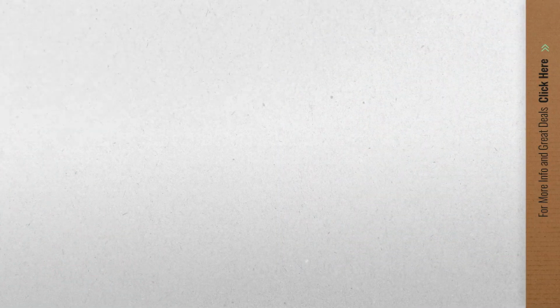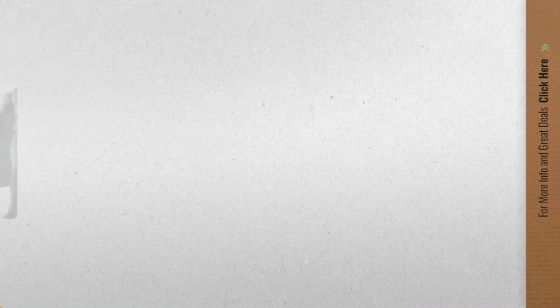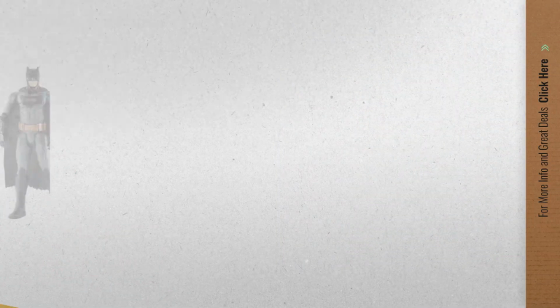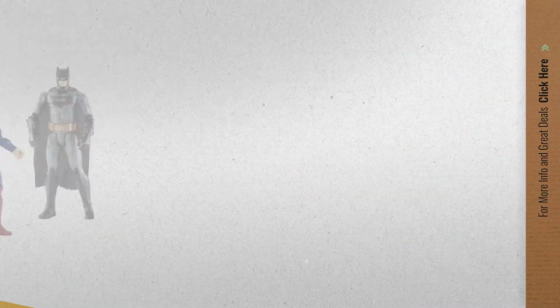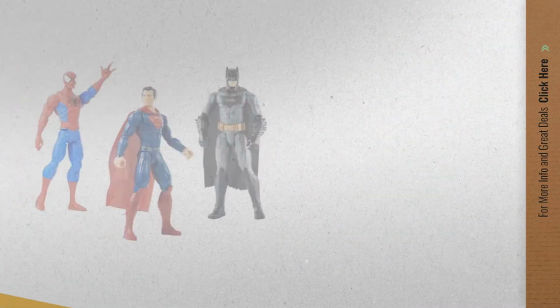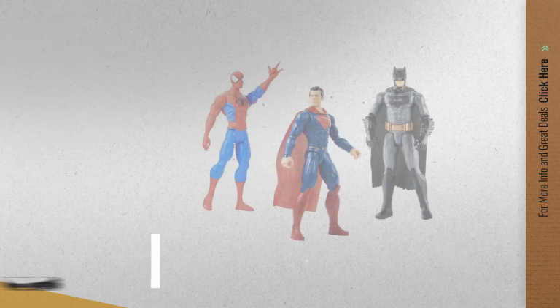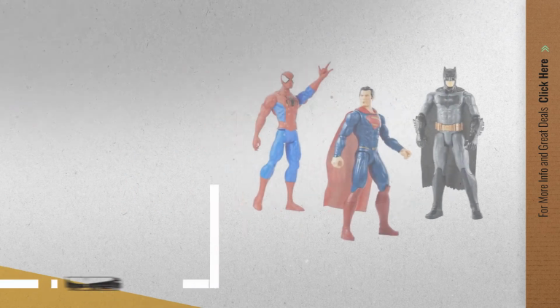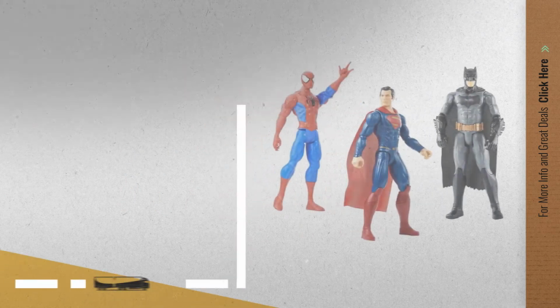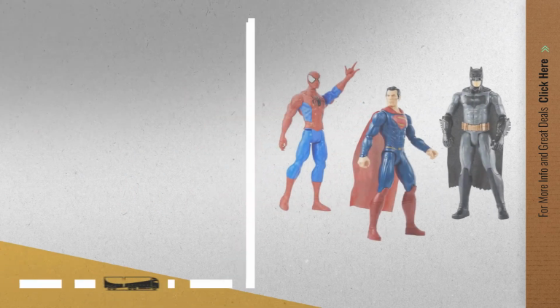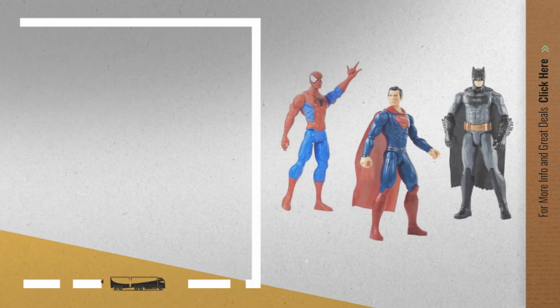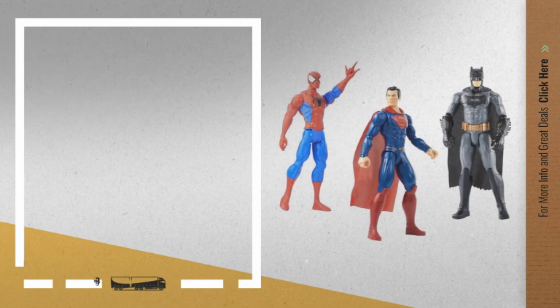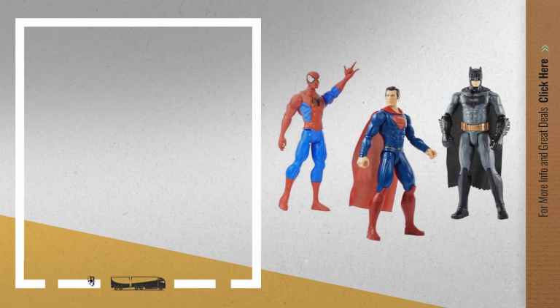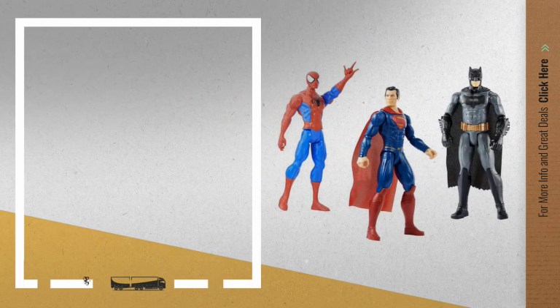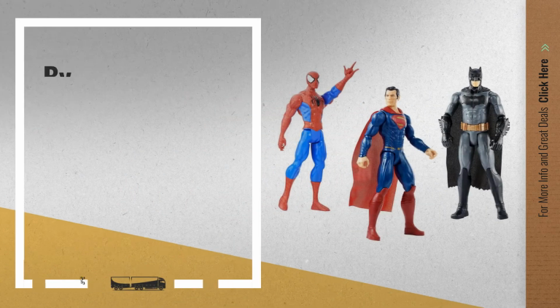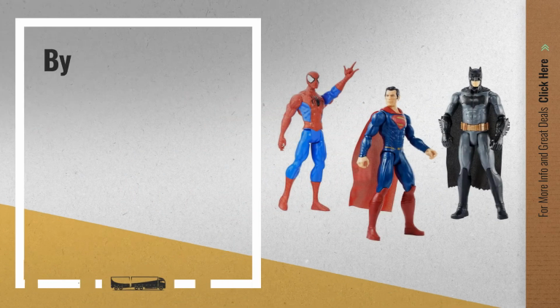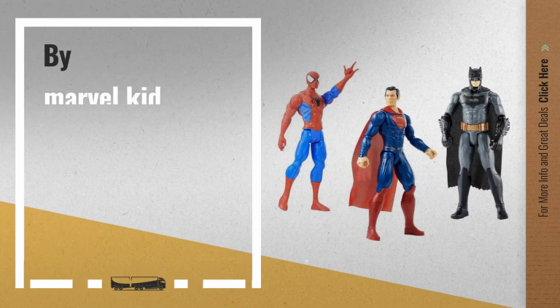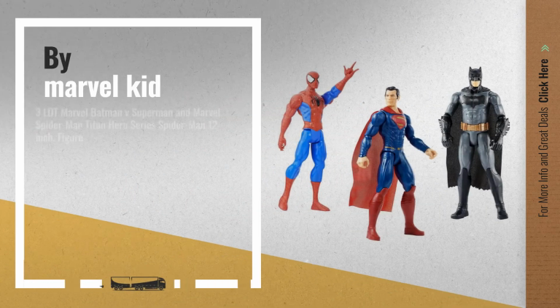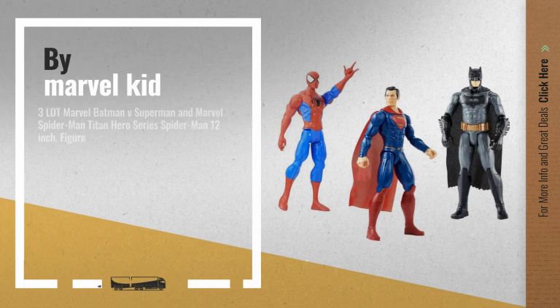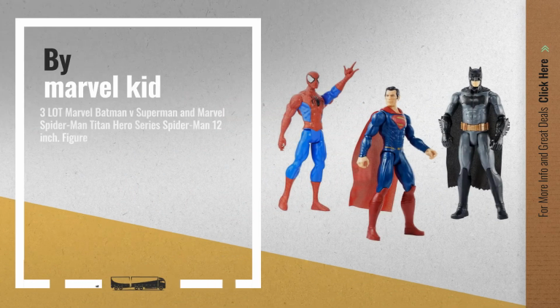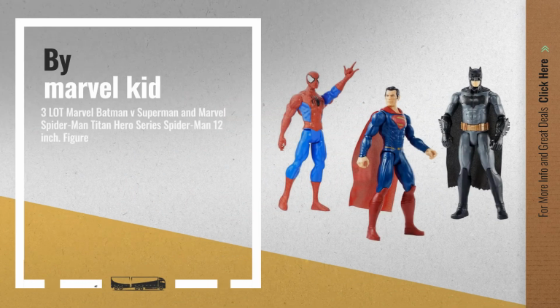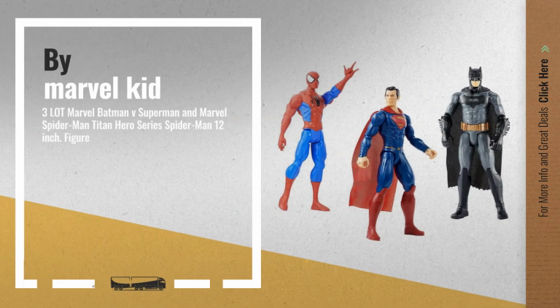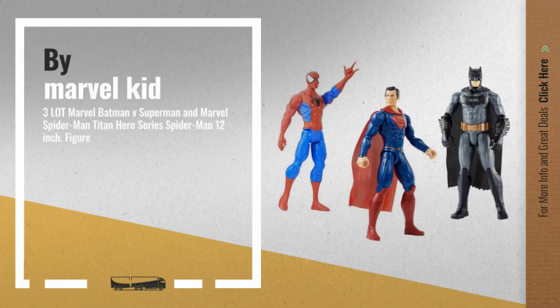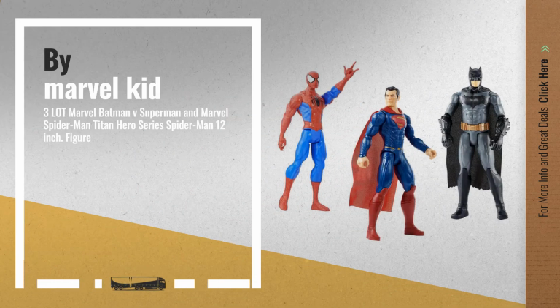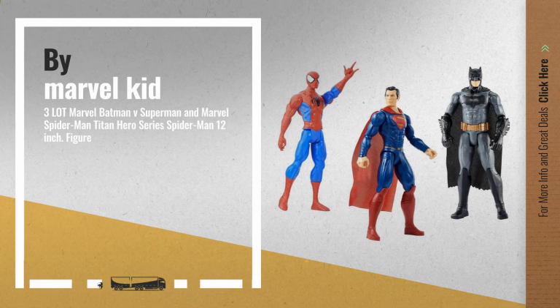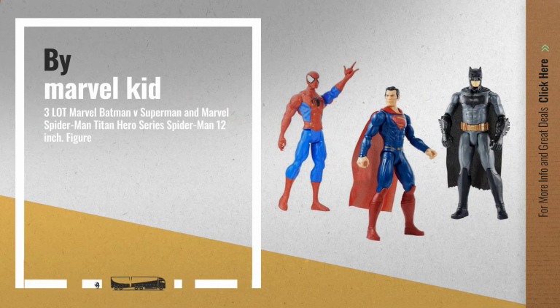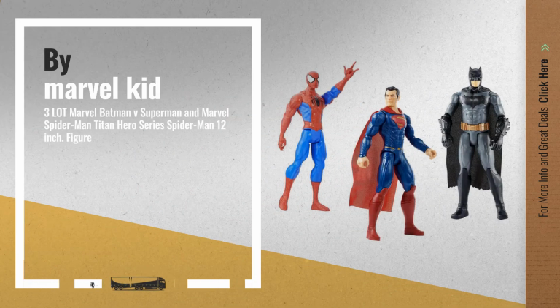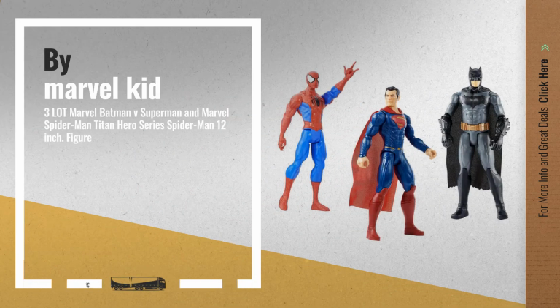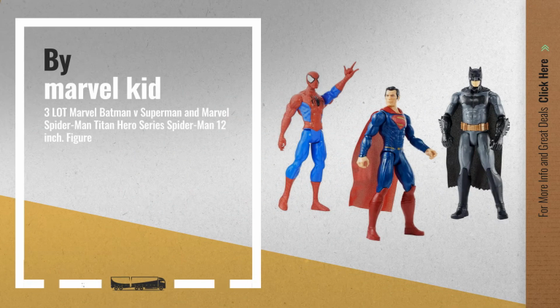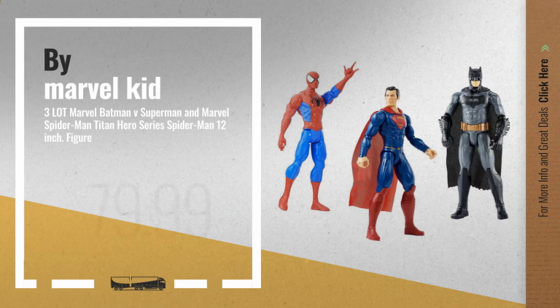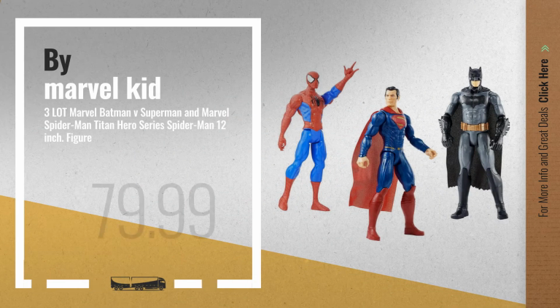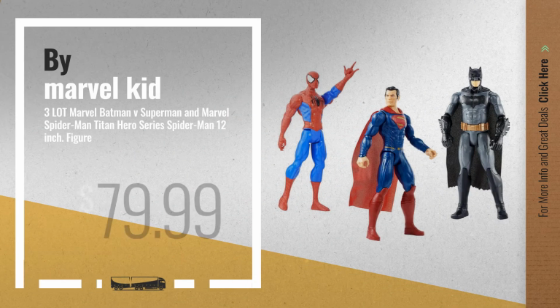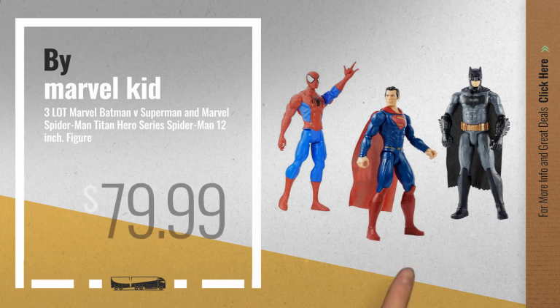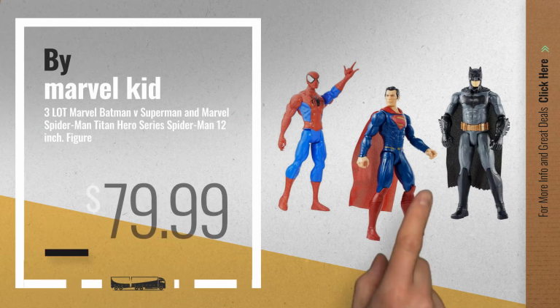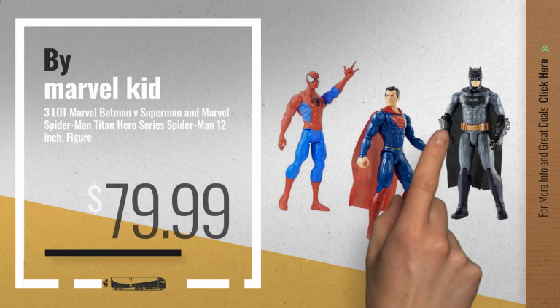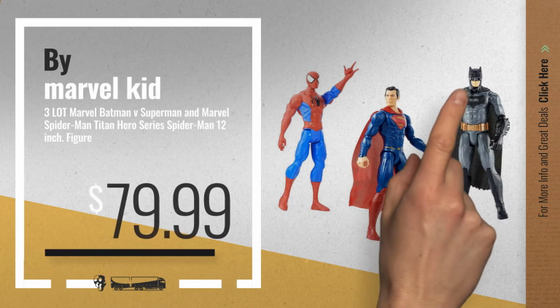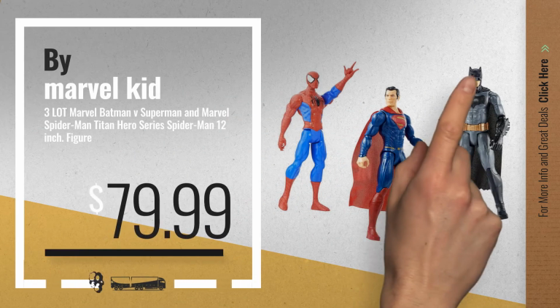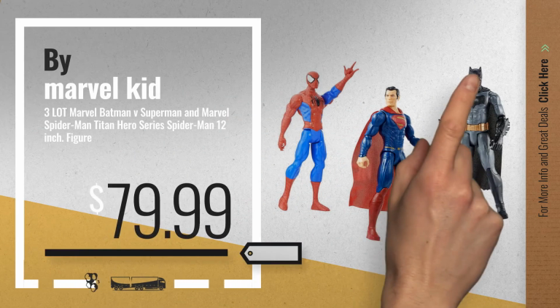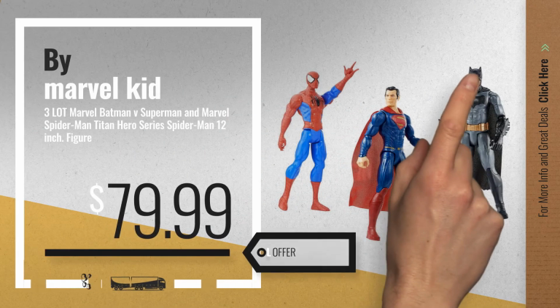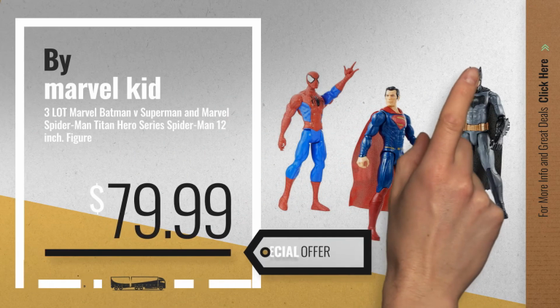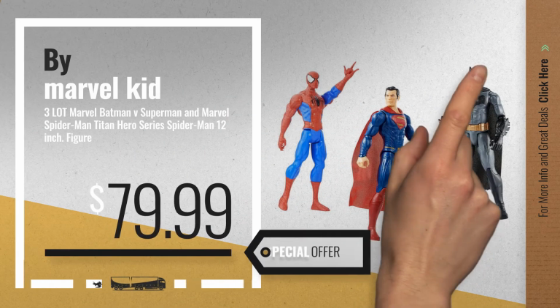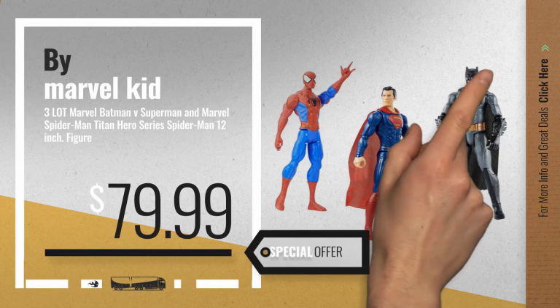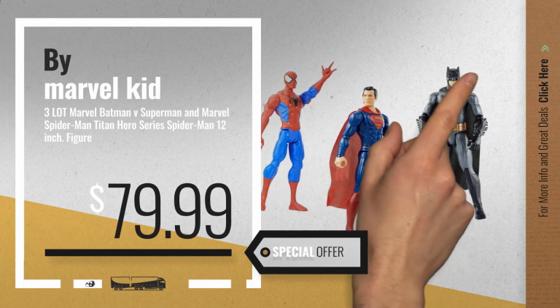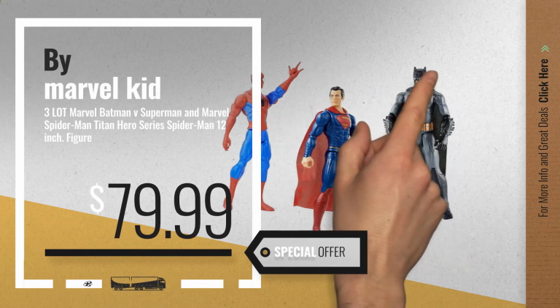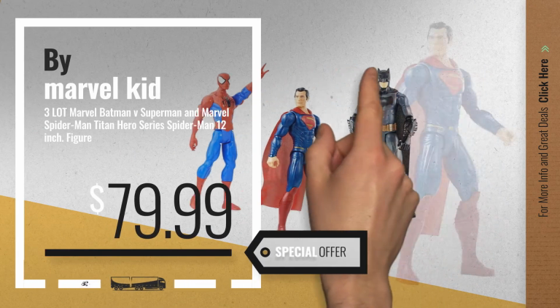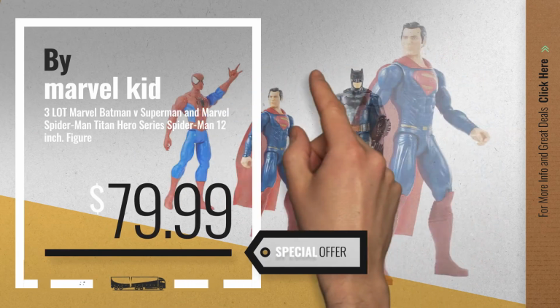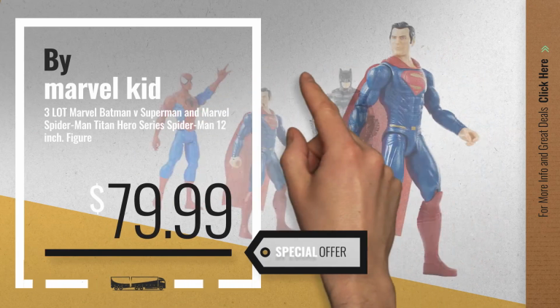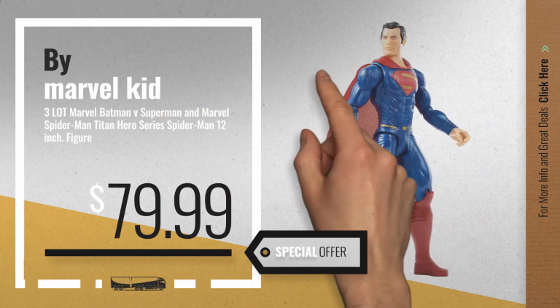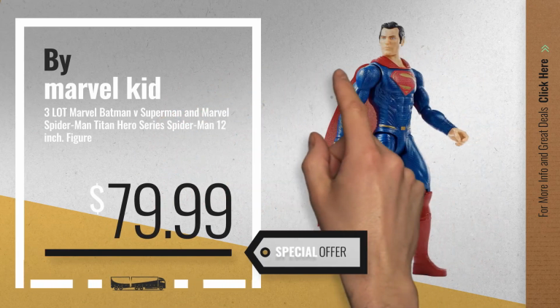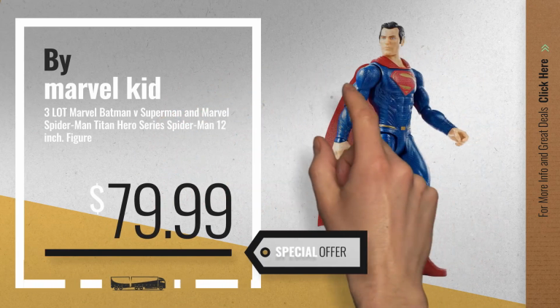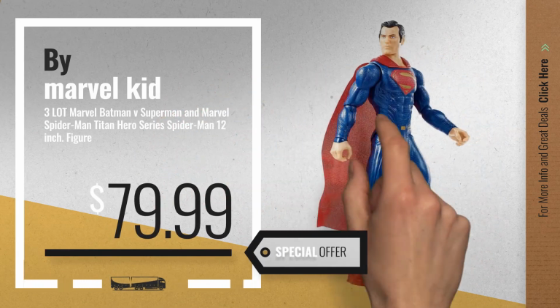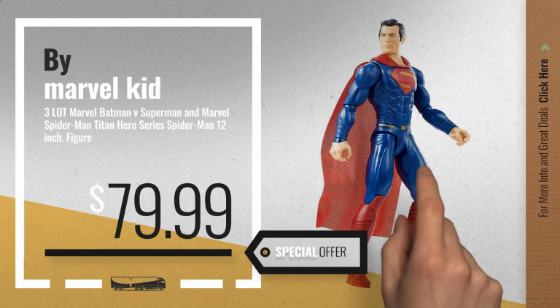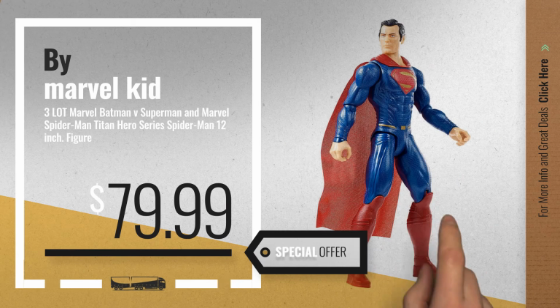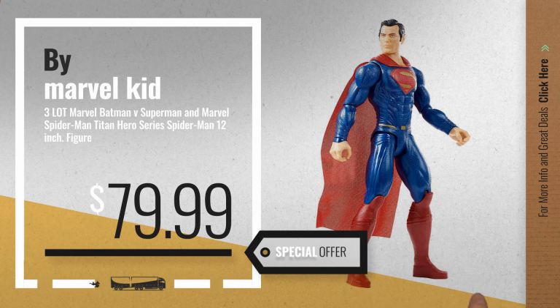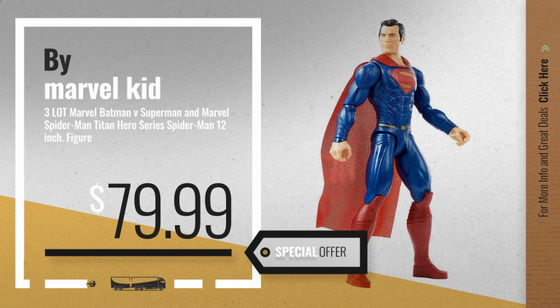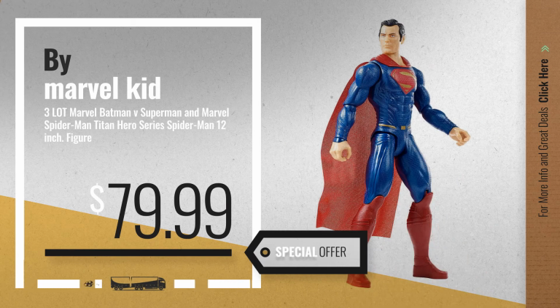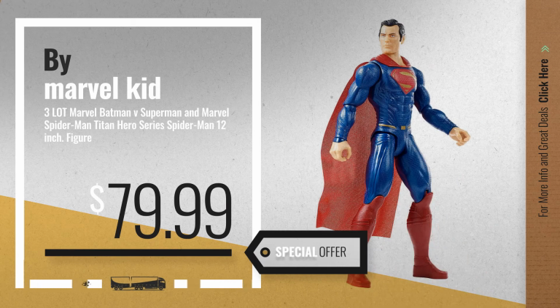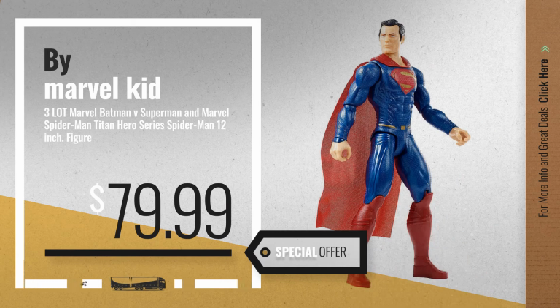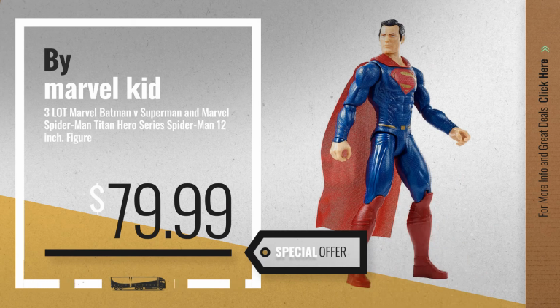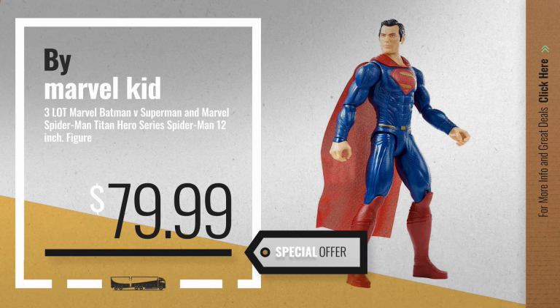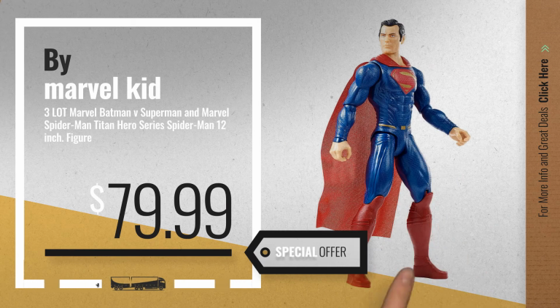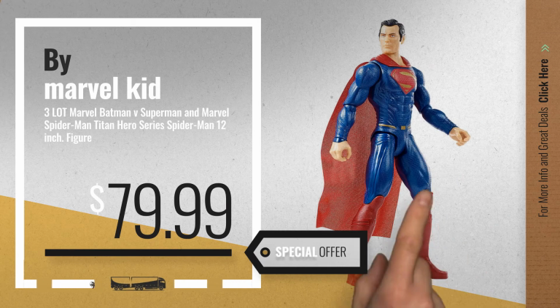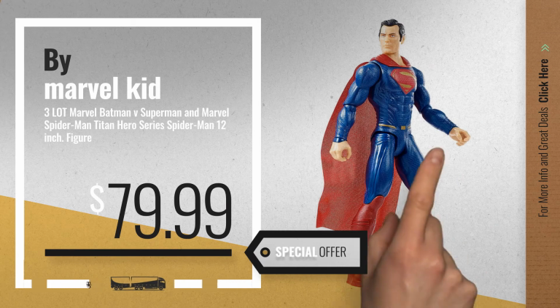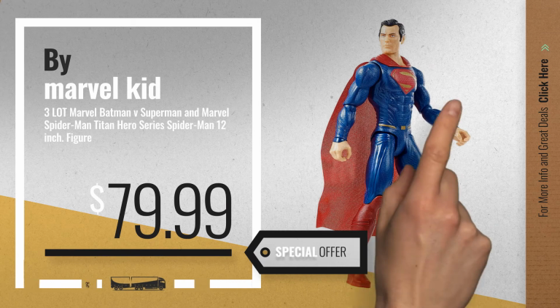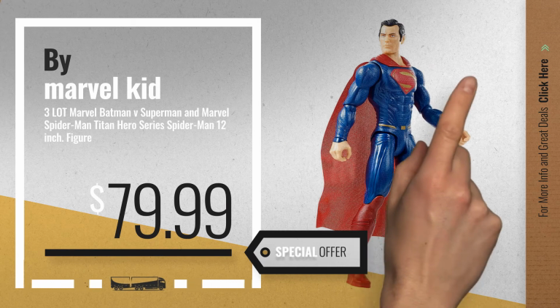Number 4, by Marvel Kid. Available now on Amazon only at $79.99.